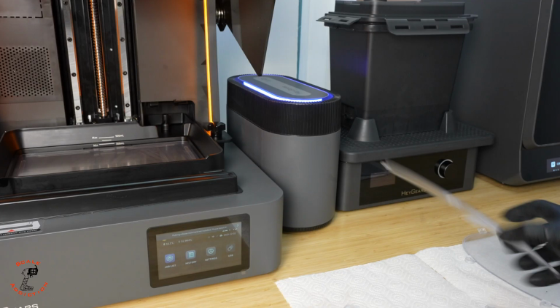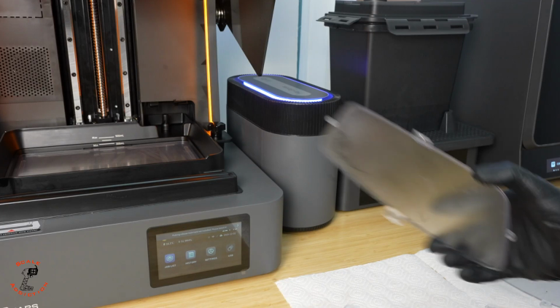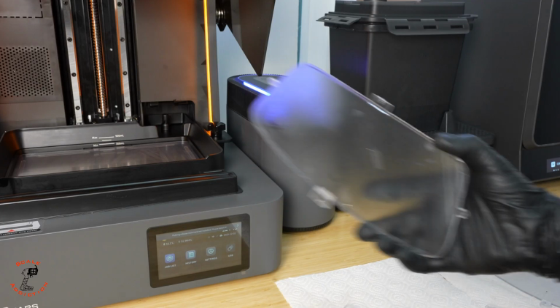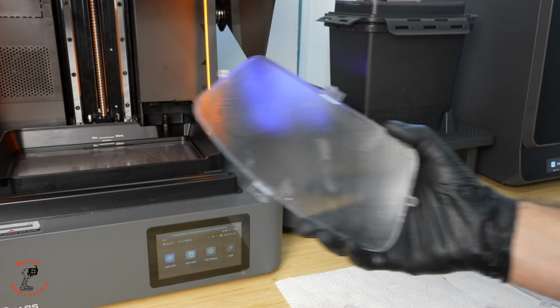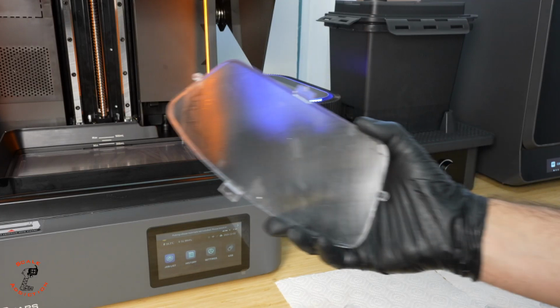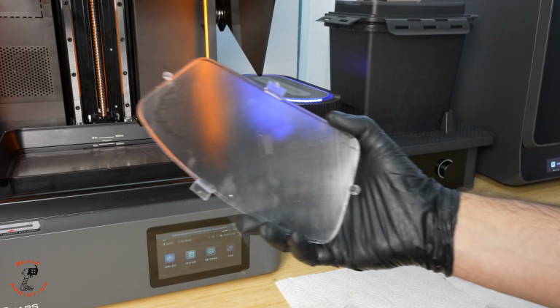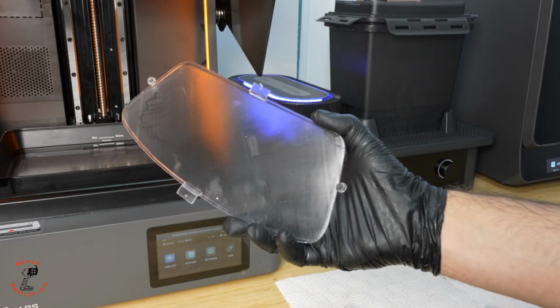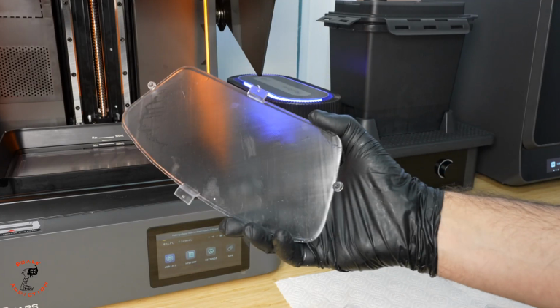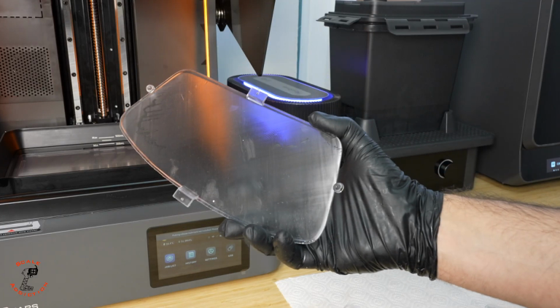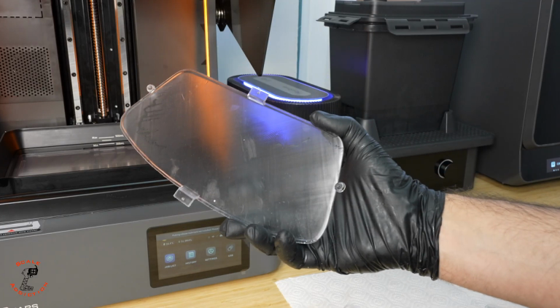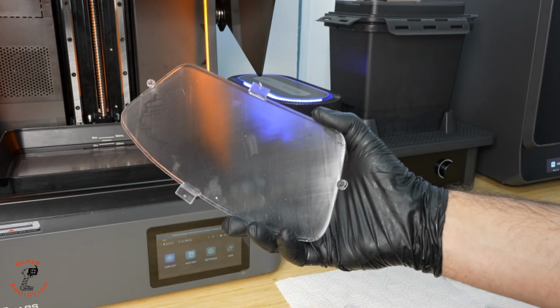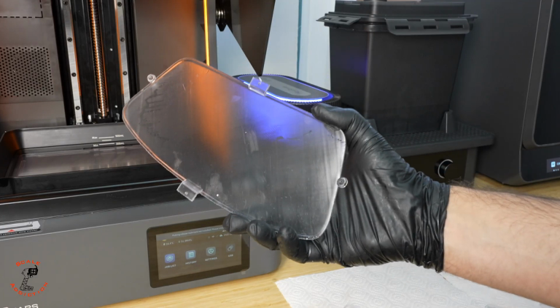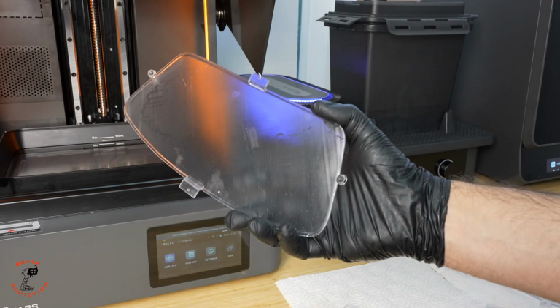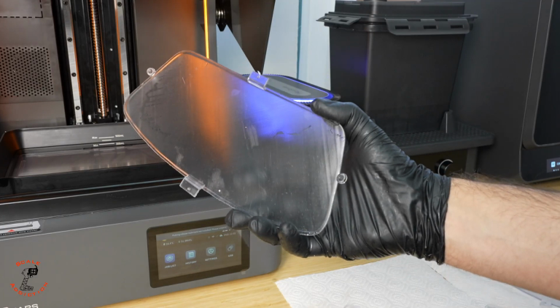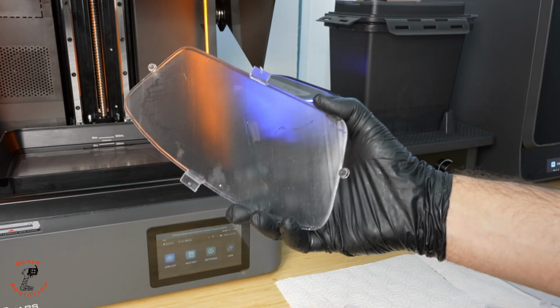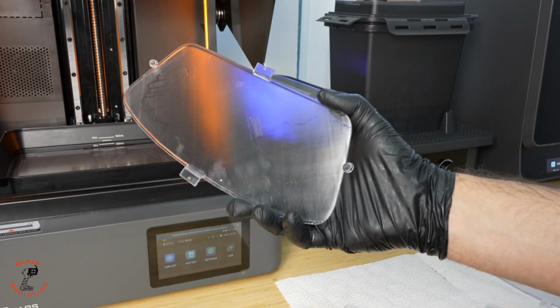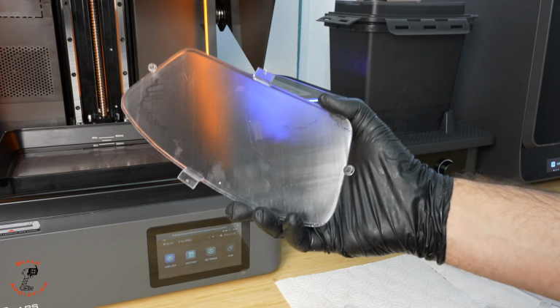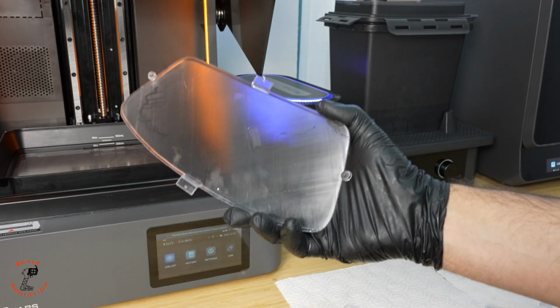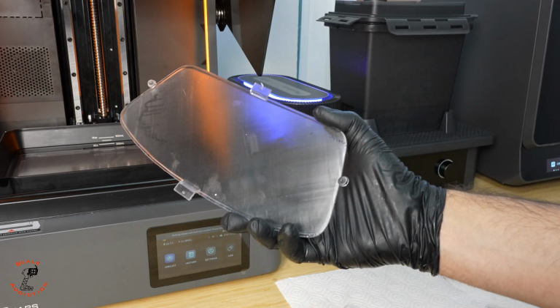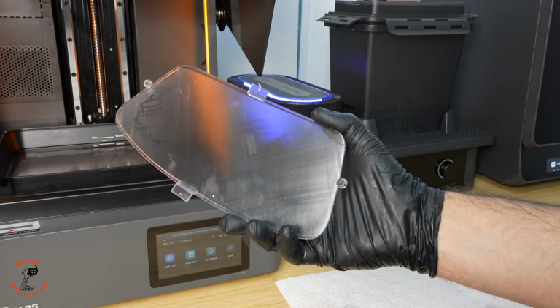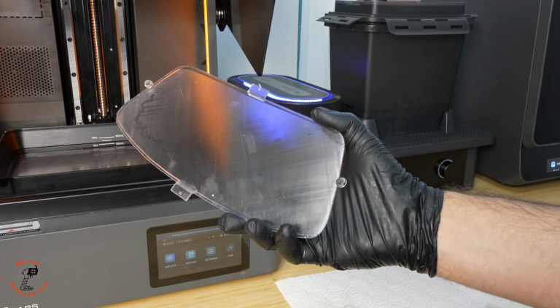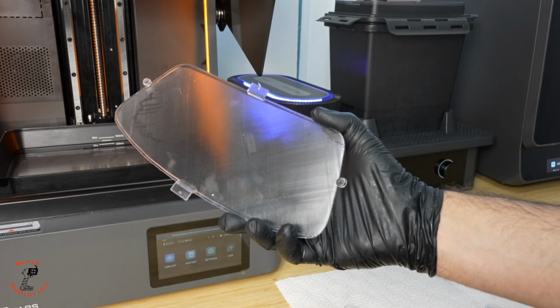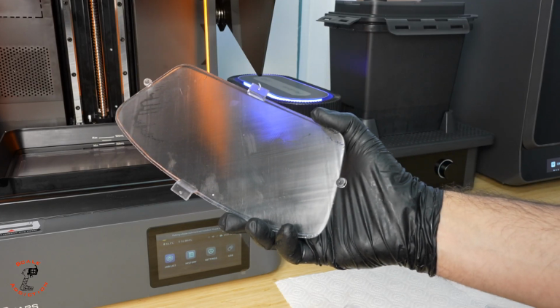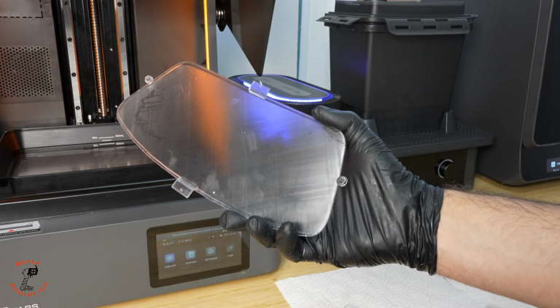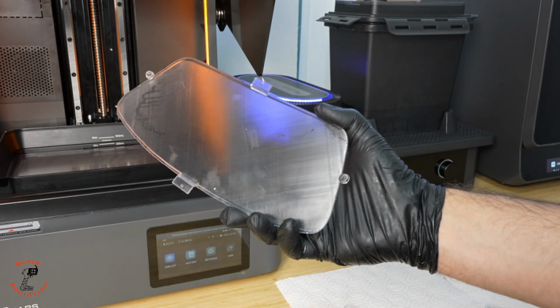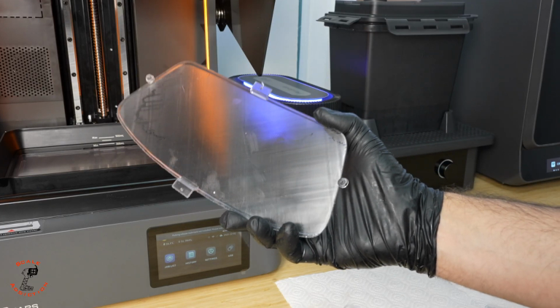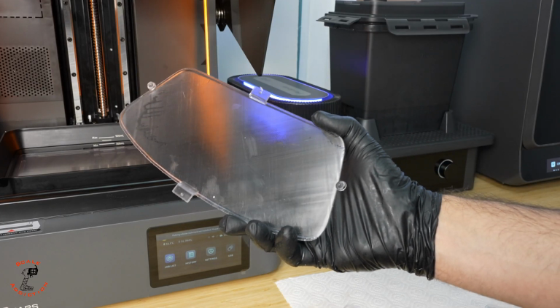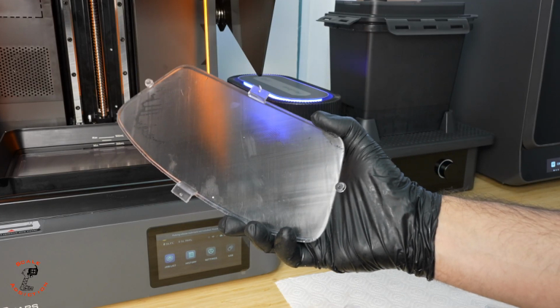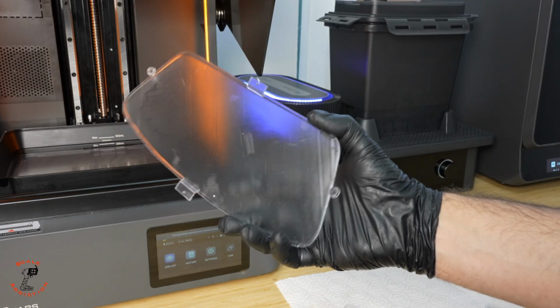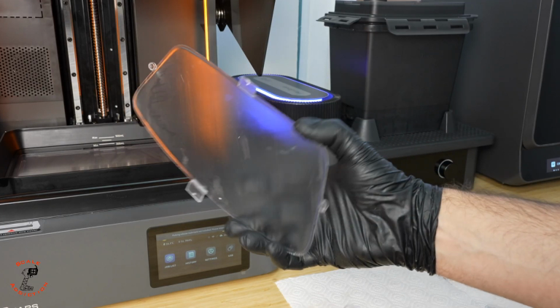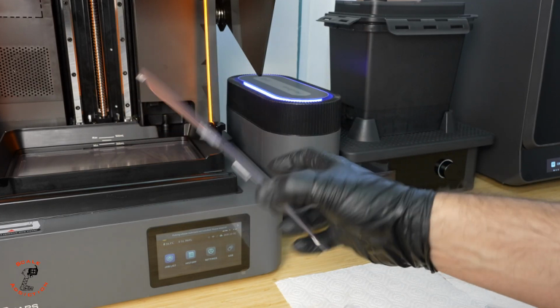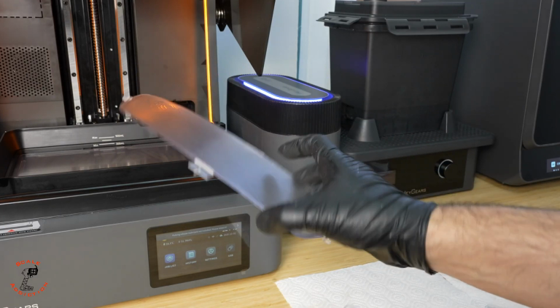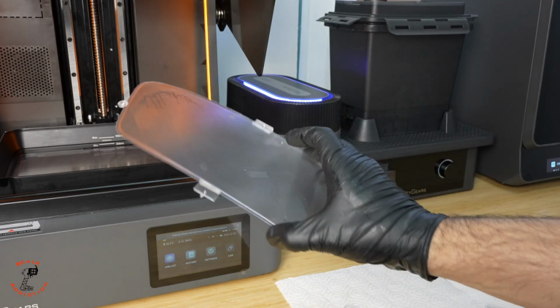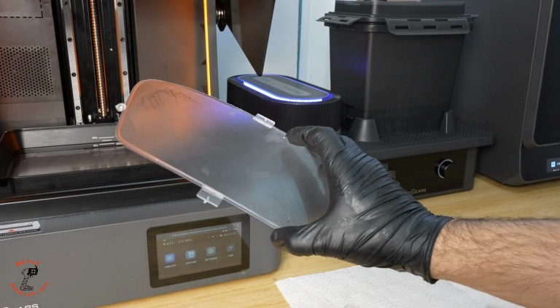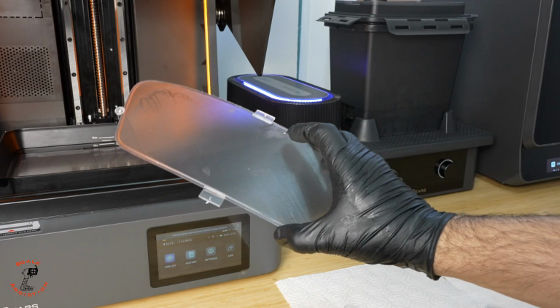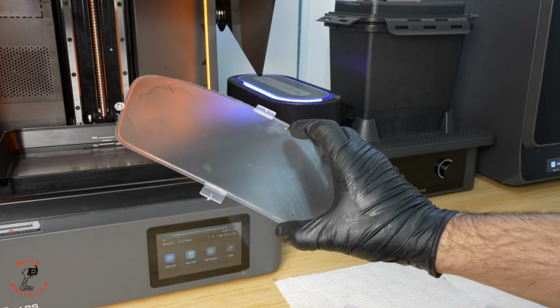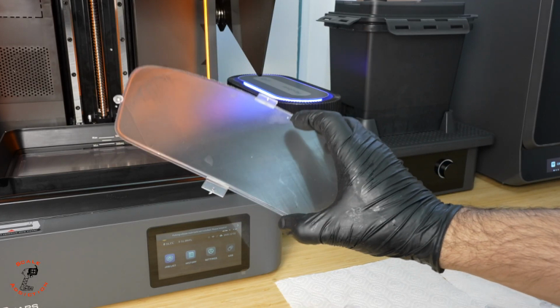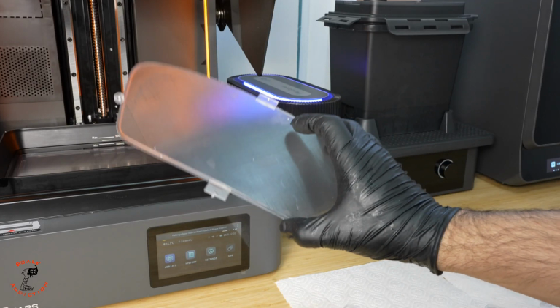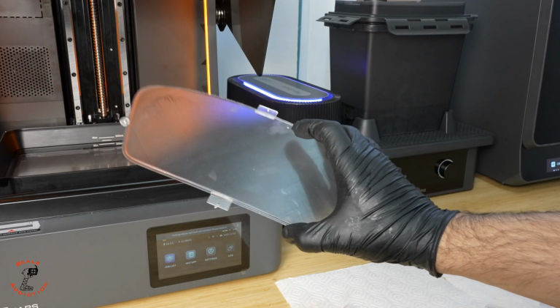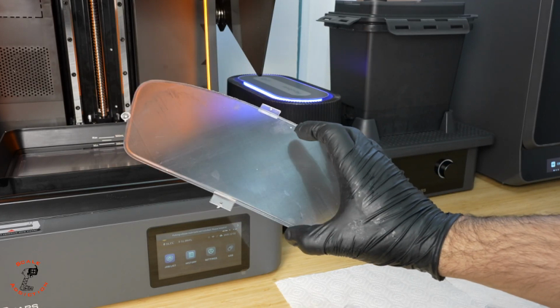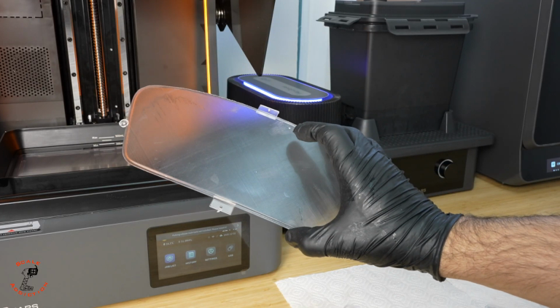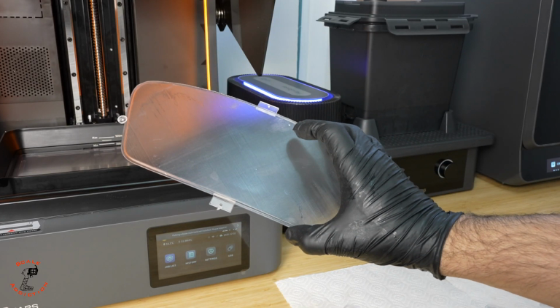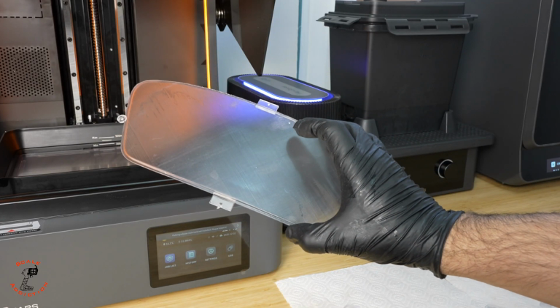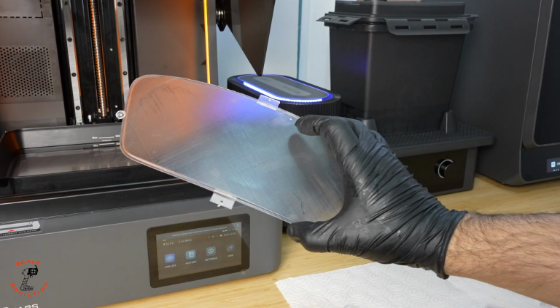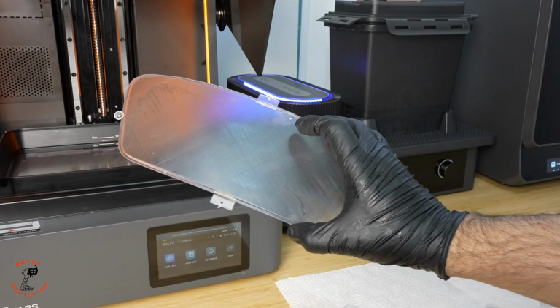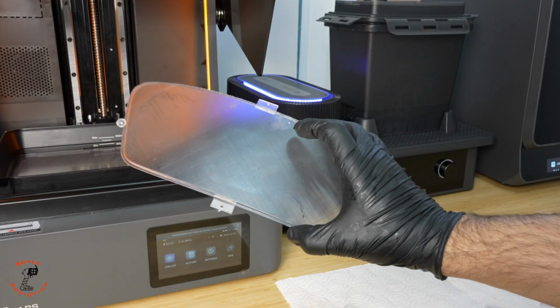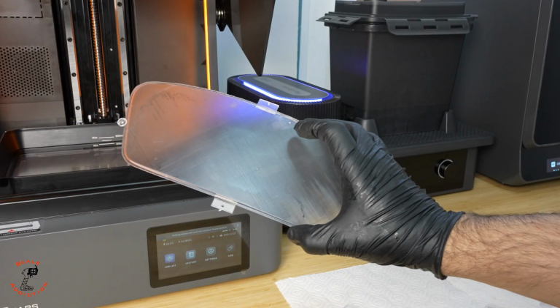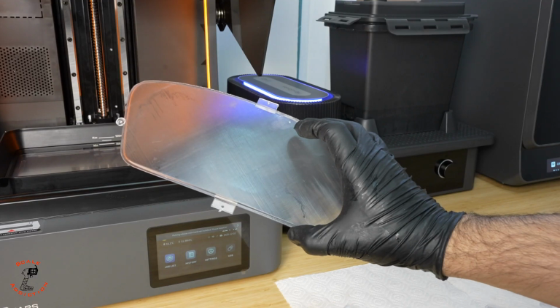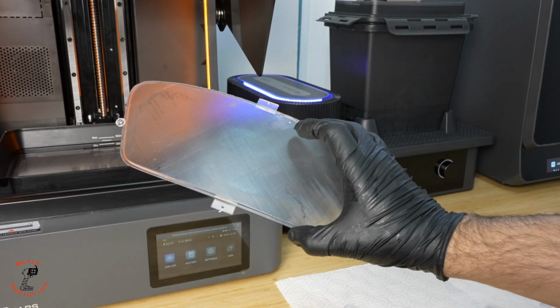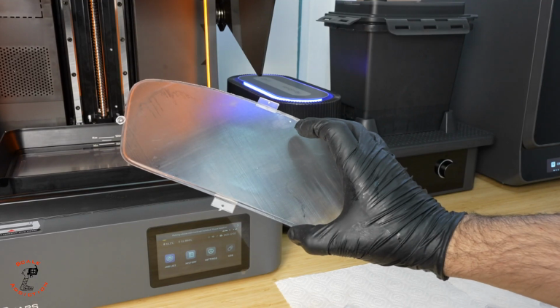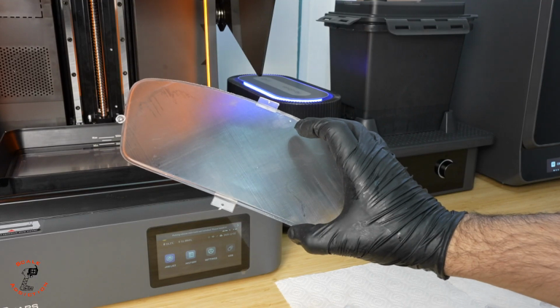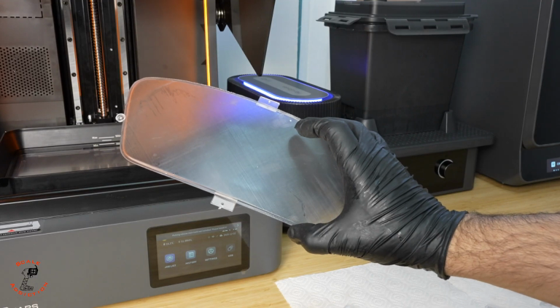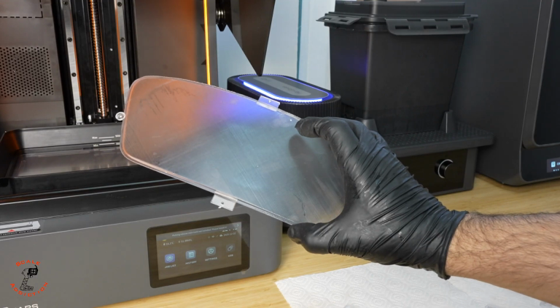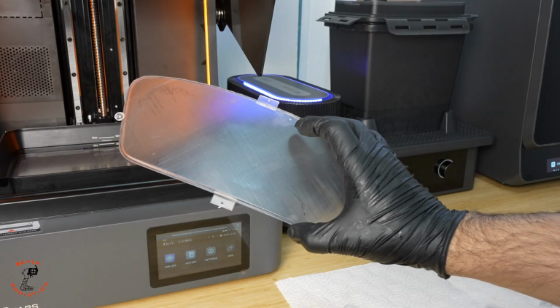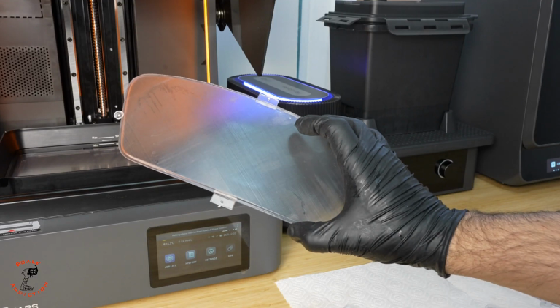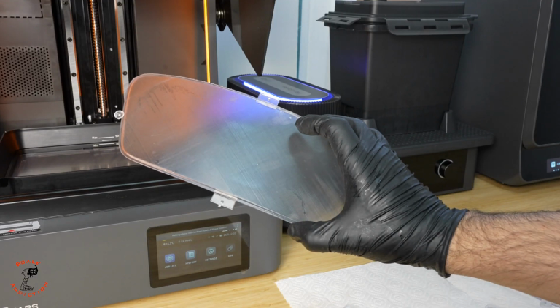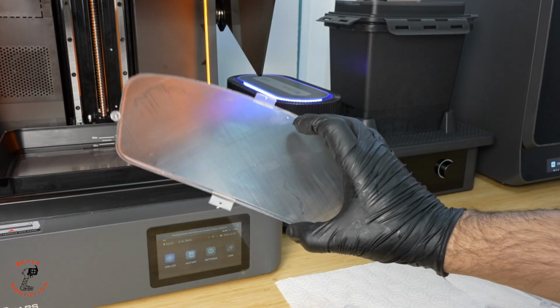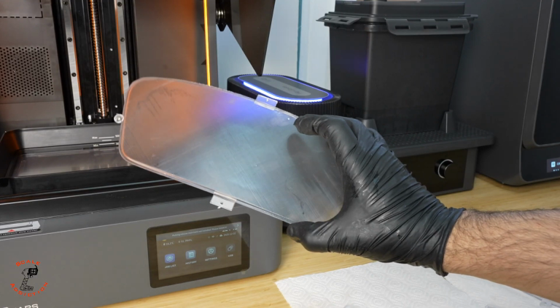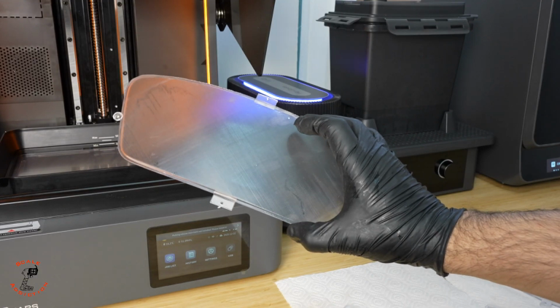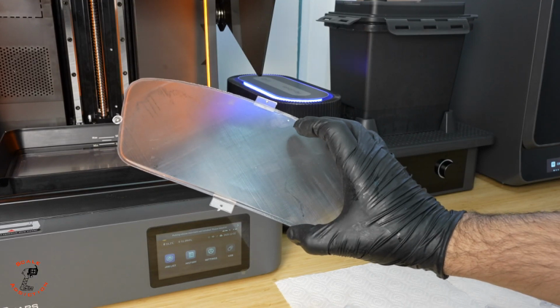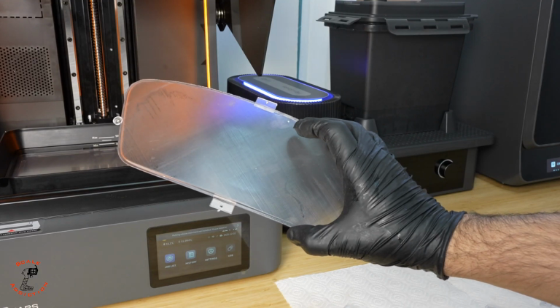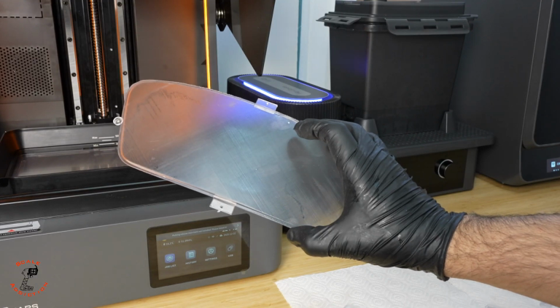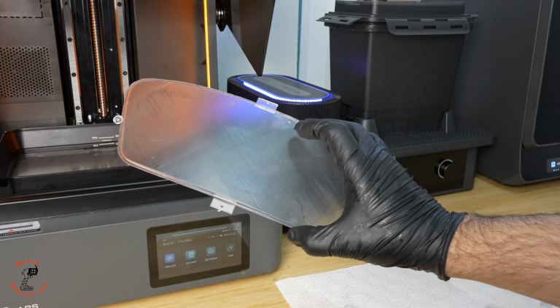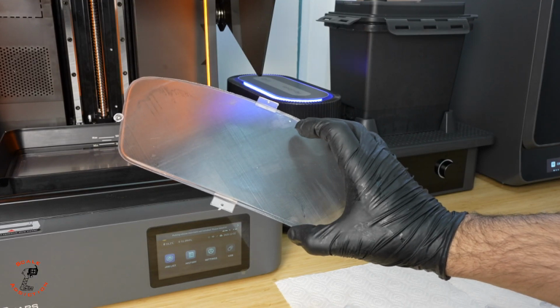The glasses are done and I washed them in the washing station. Now we're going to put them in the curing station and check them out.